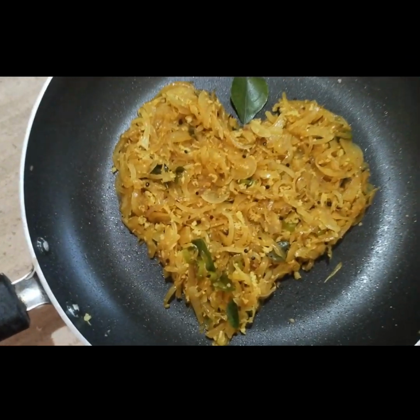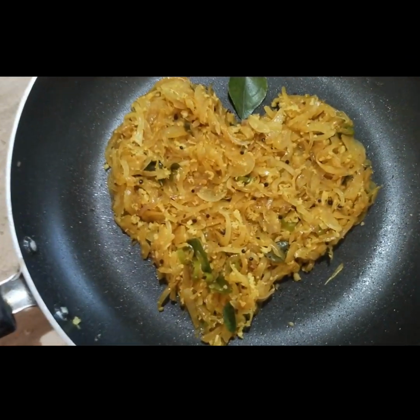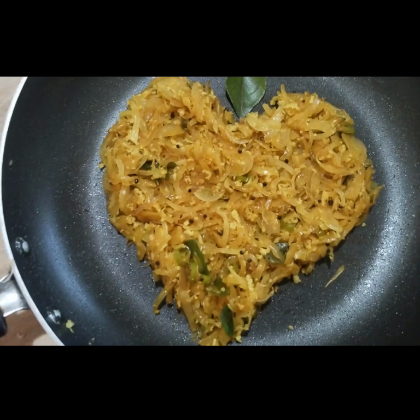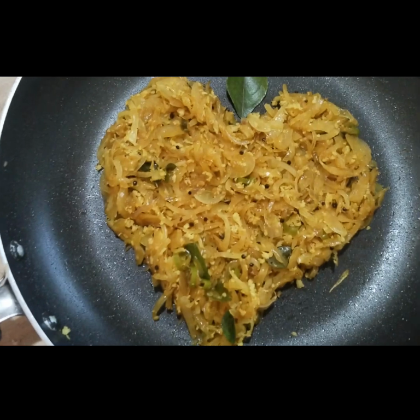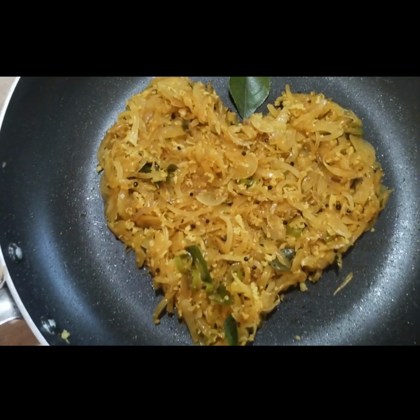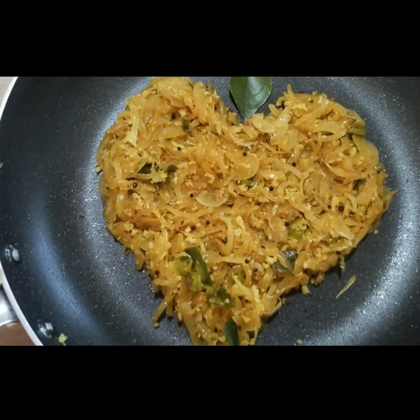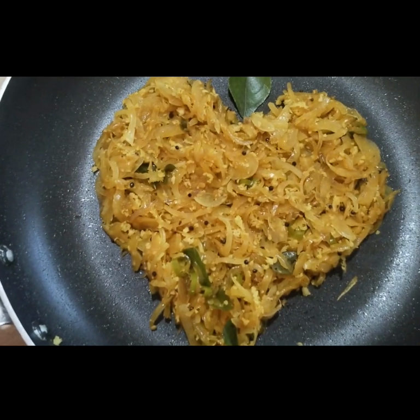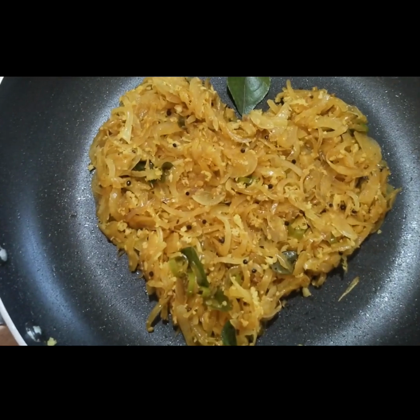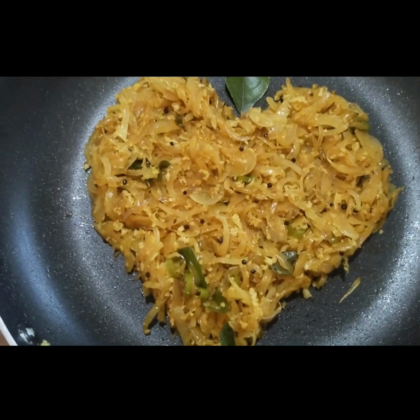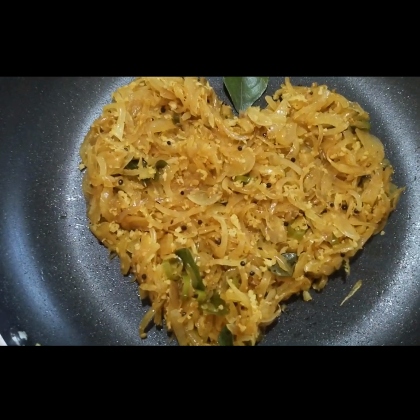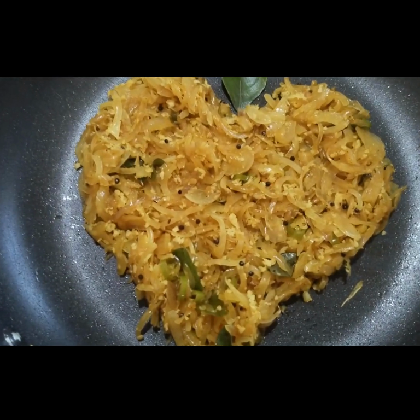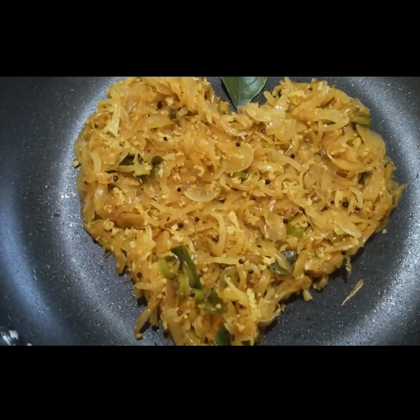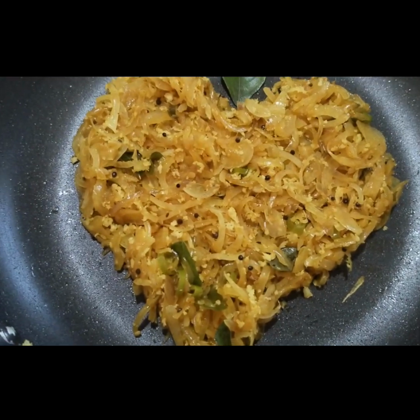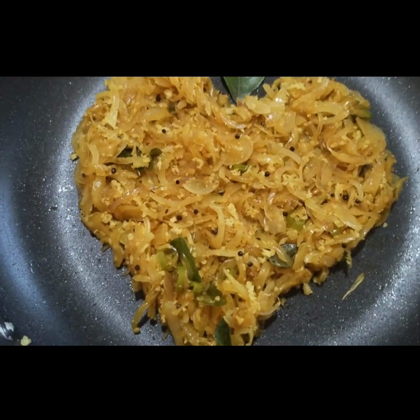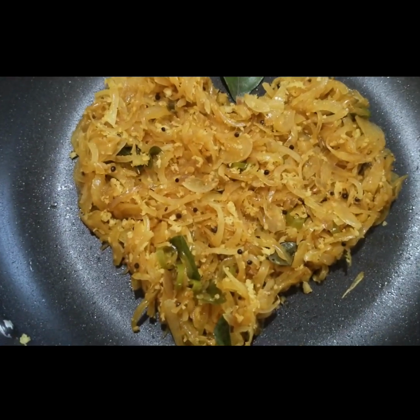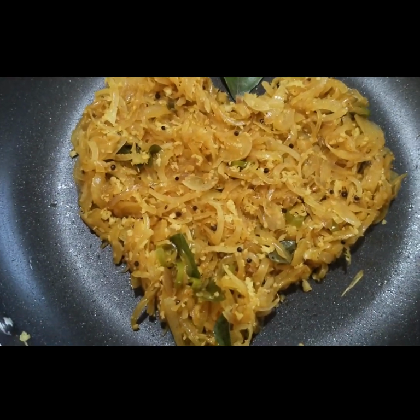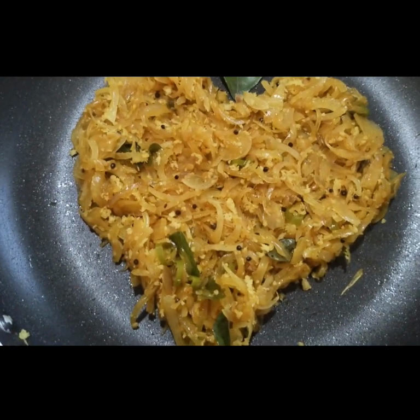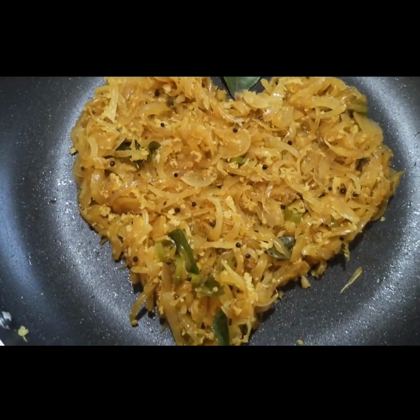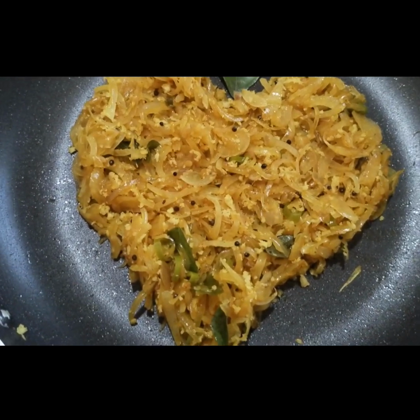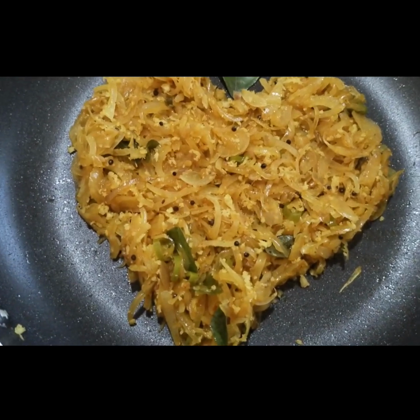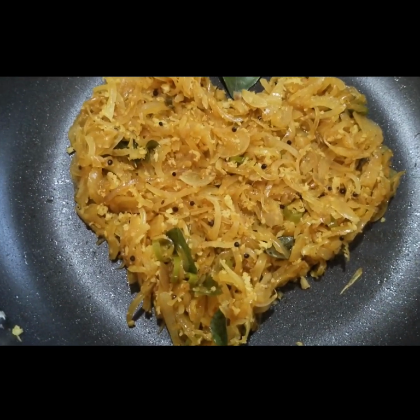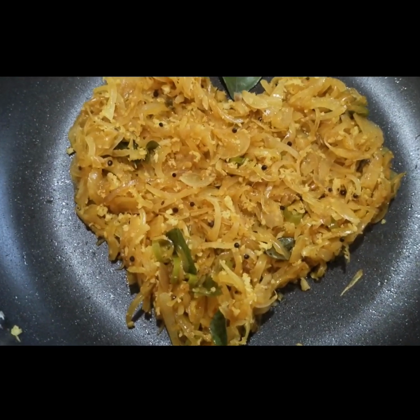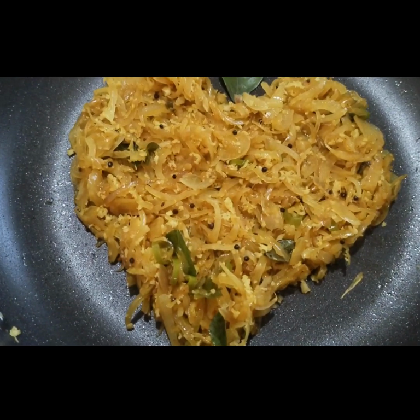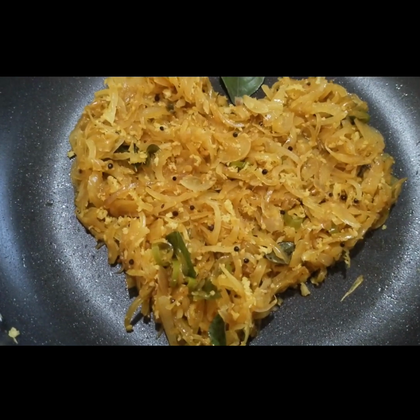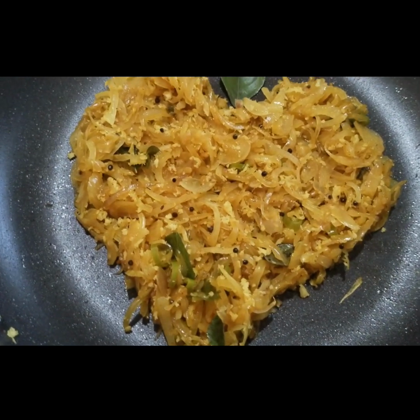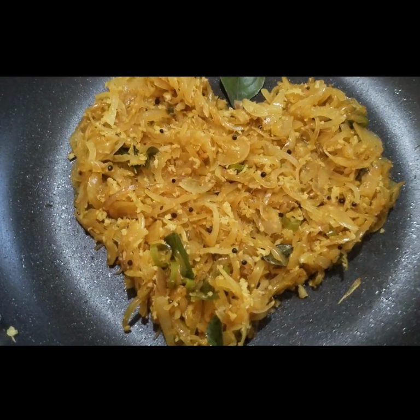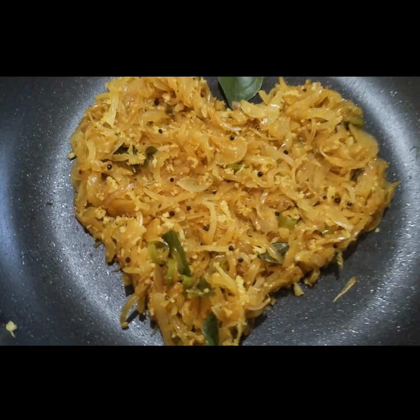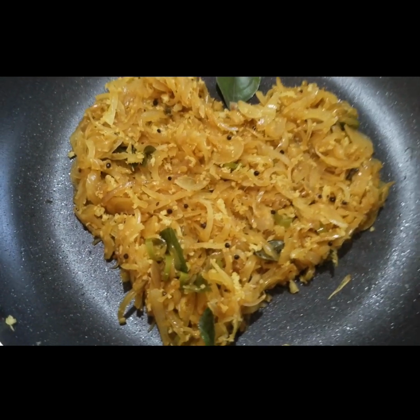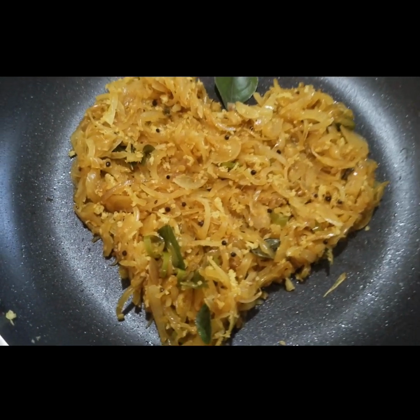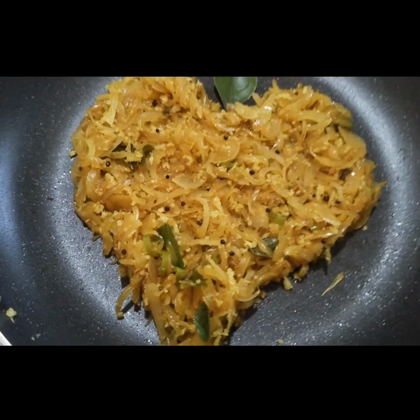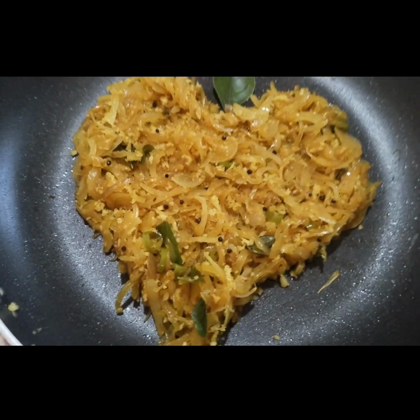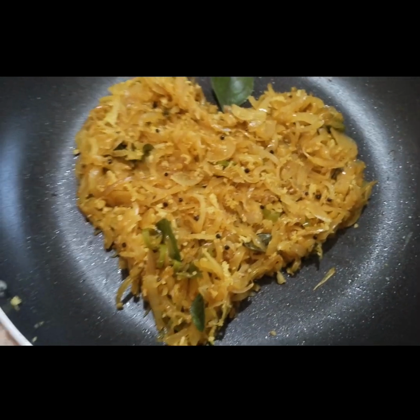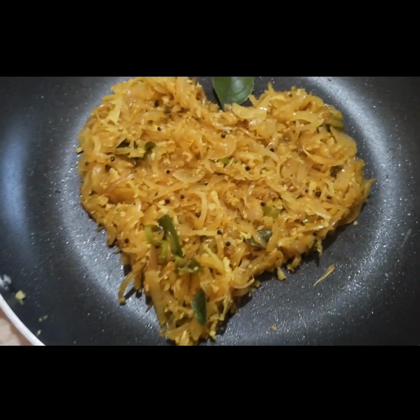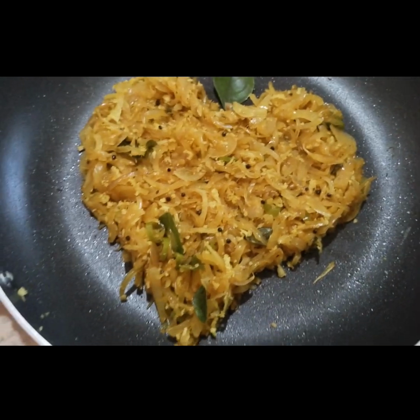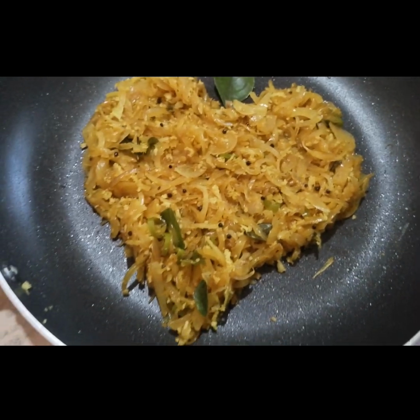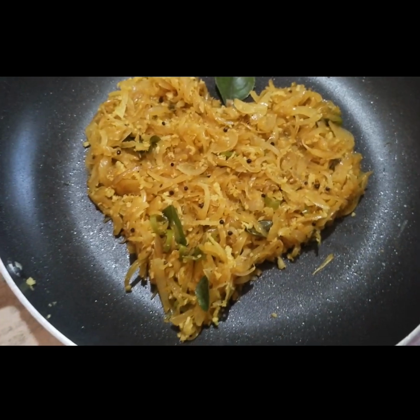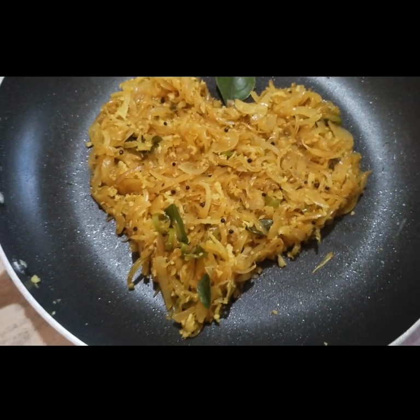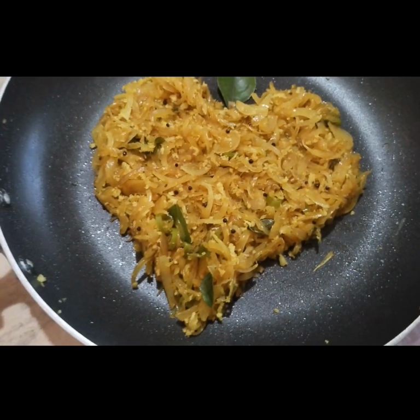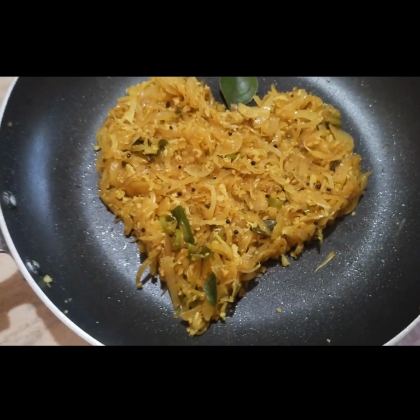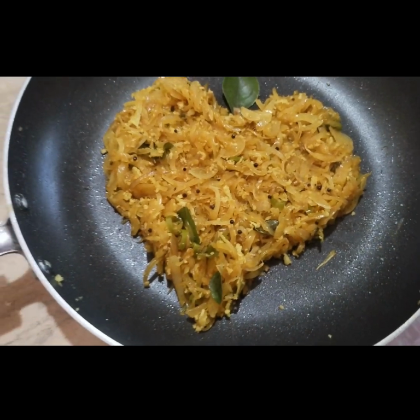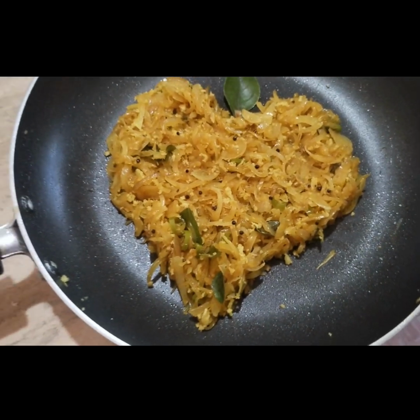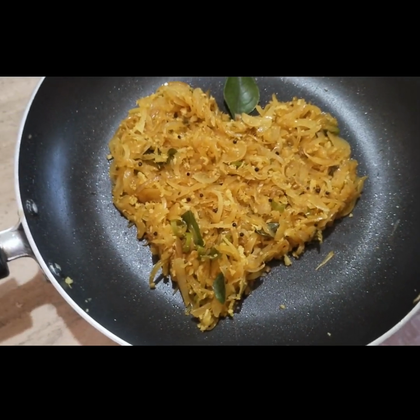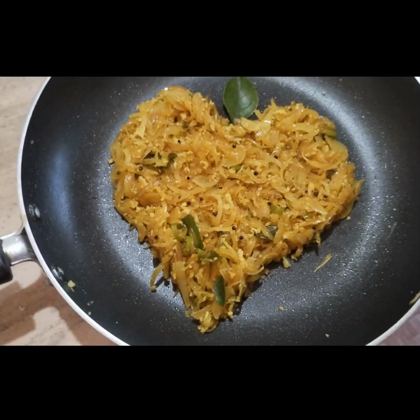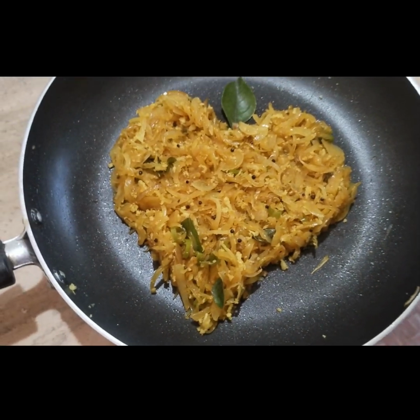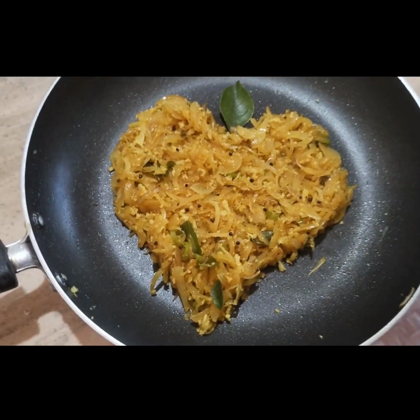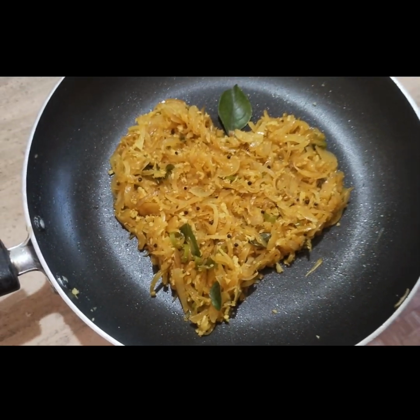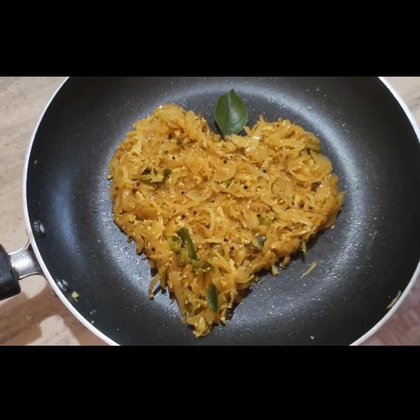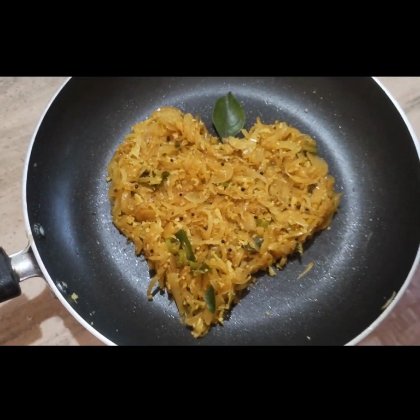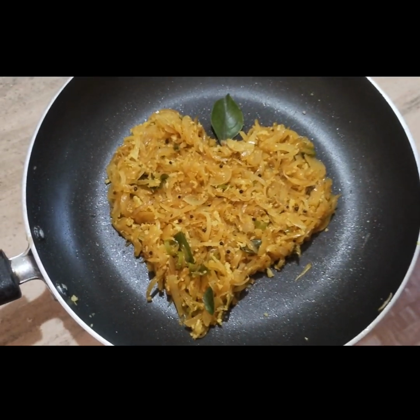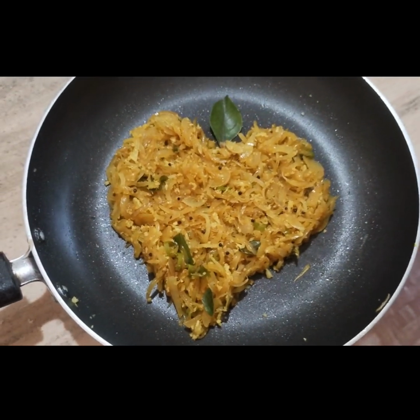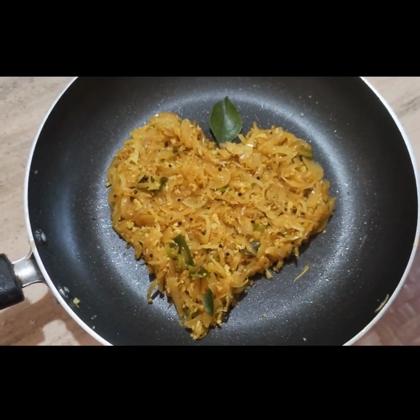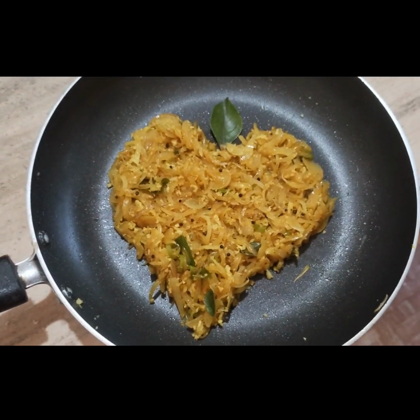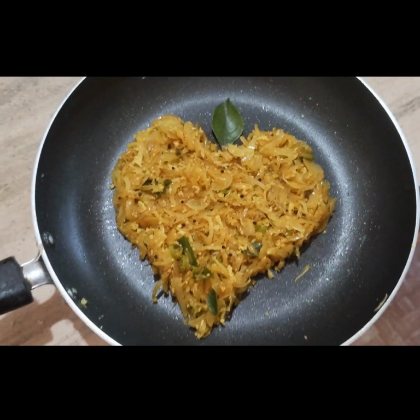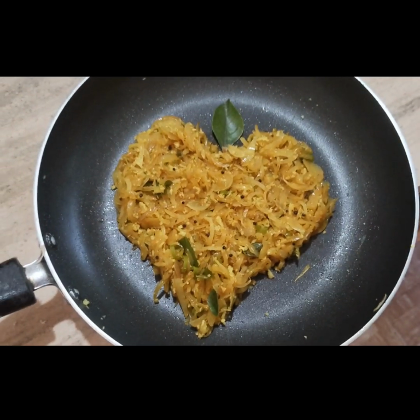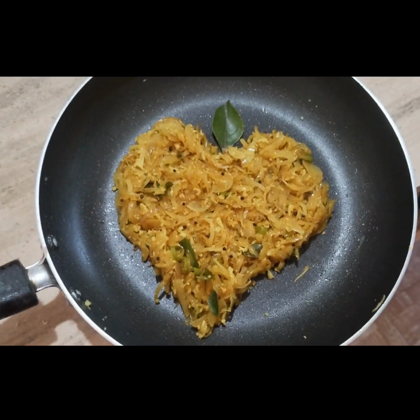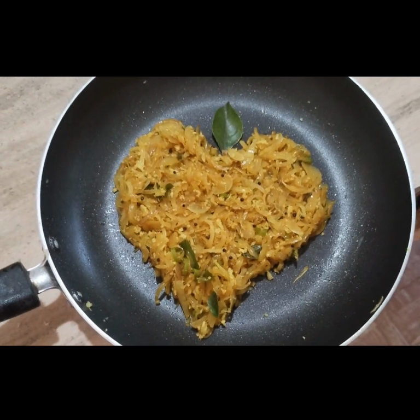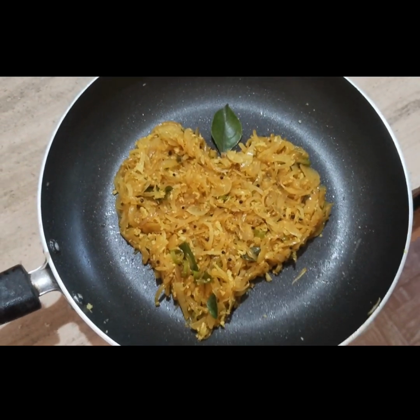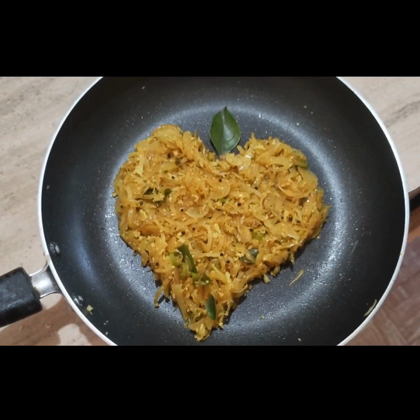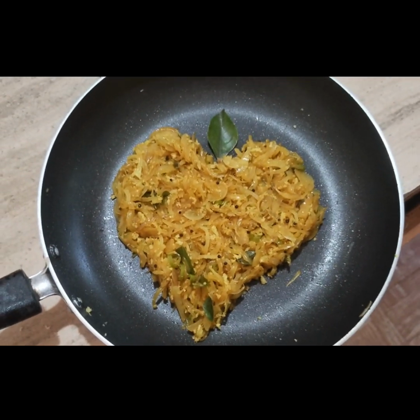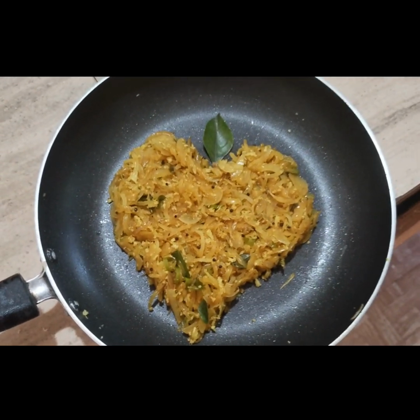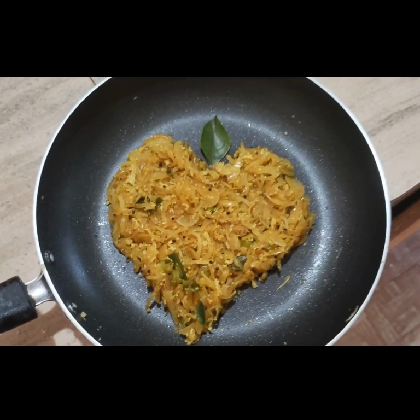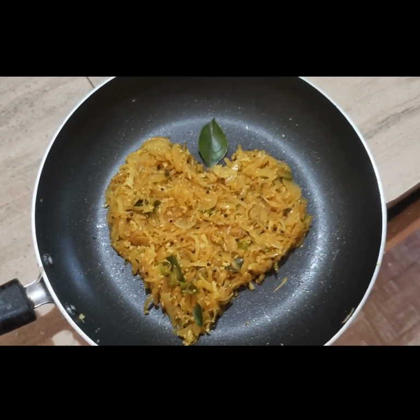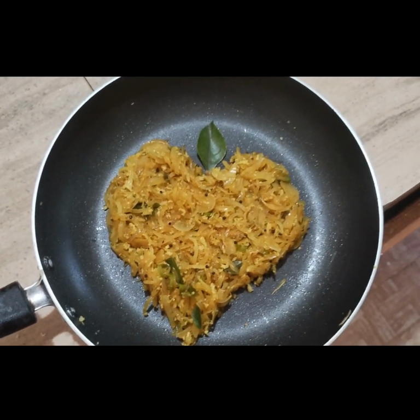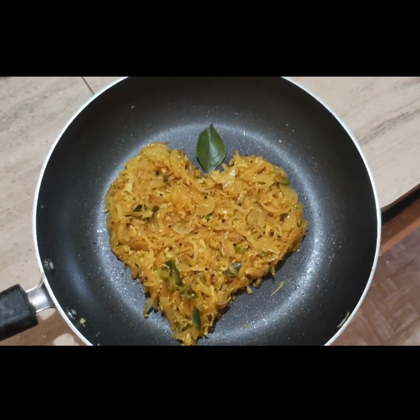That's the video. Try this recipe and I will see you in the next video. Bye!